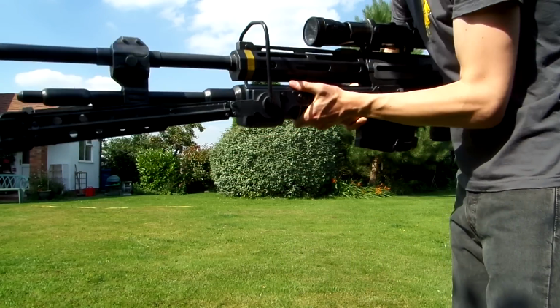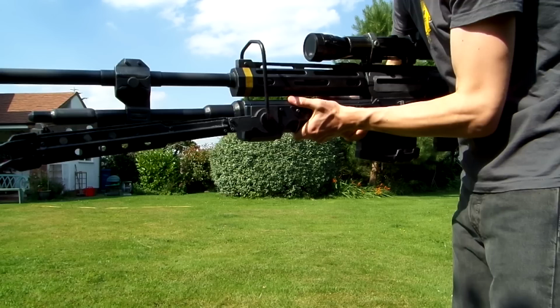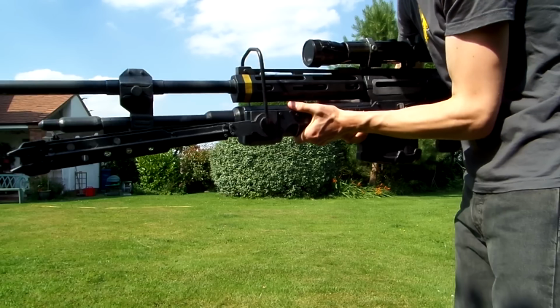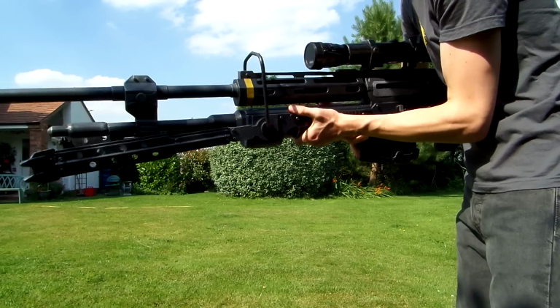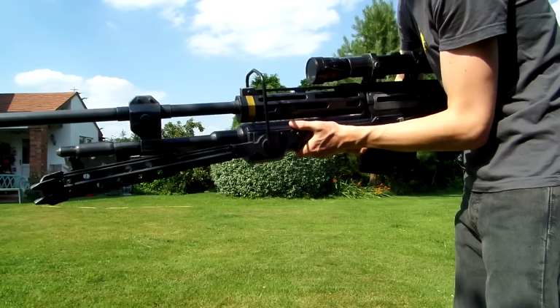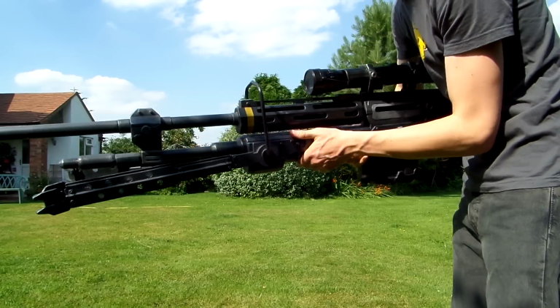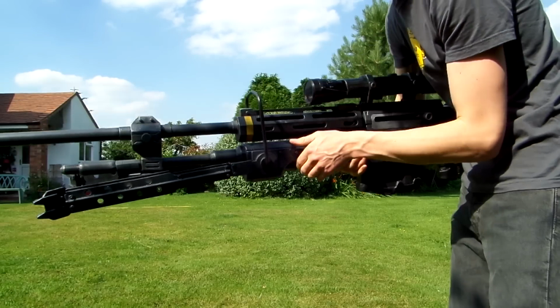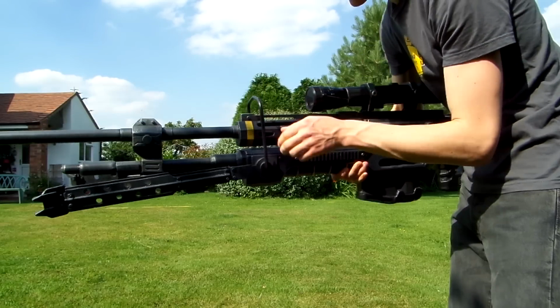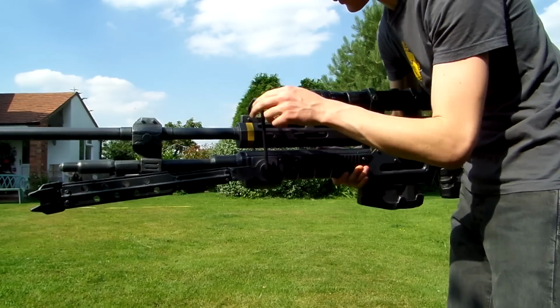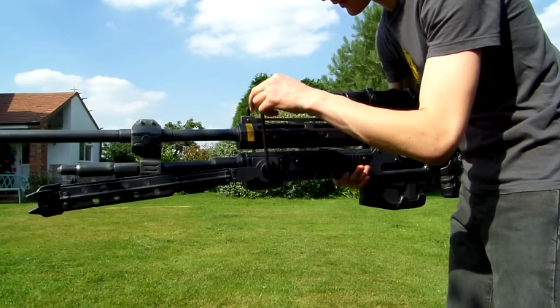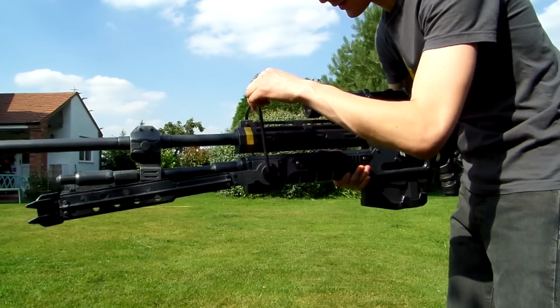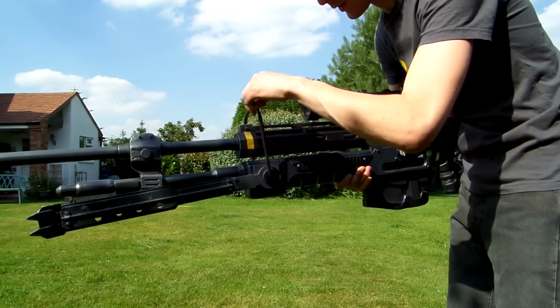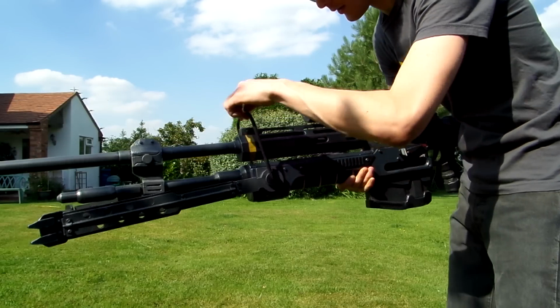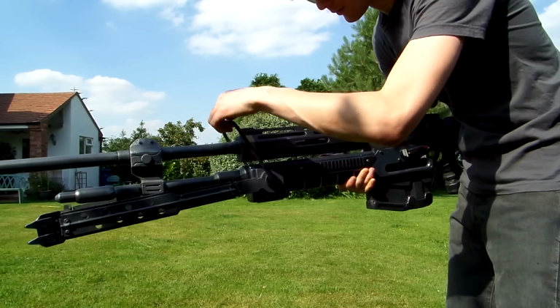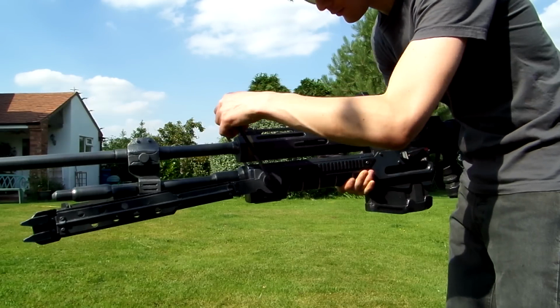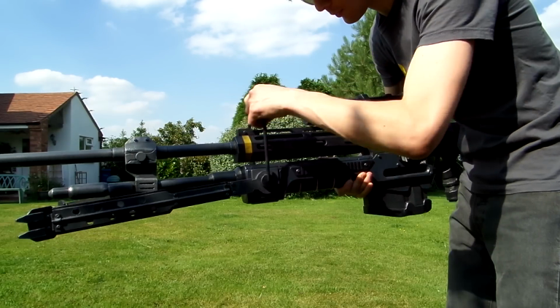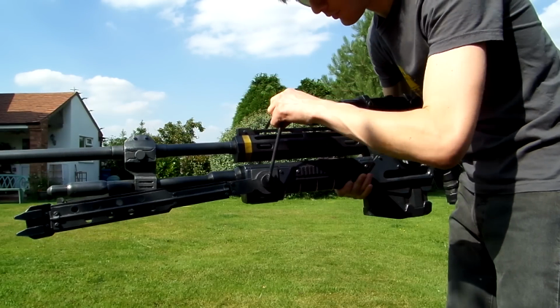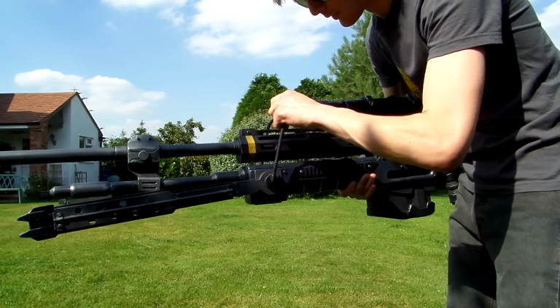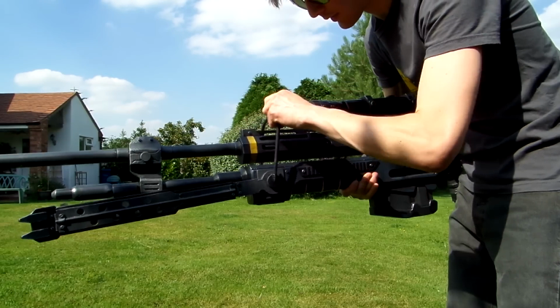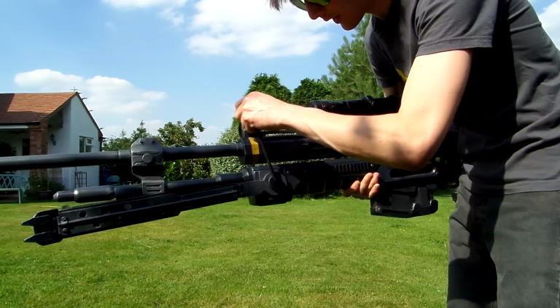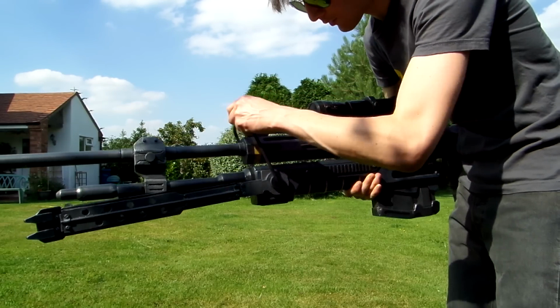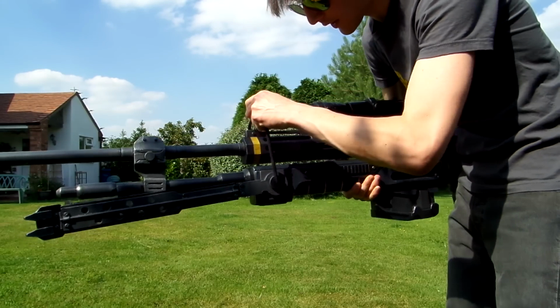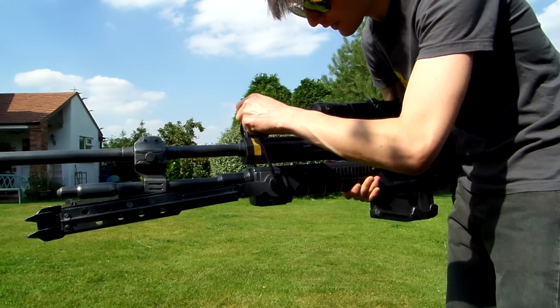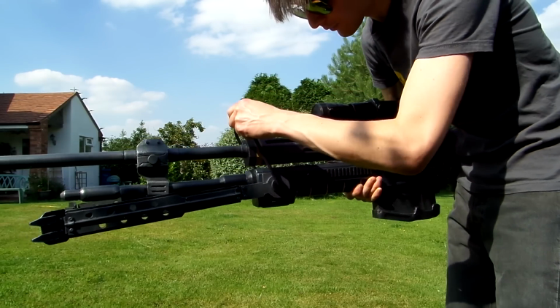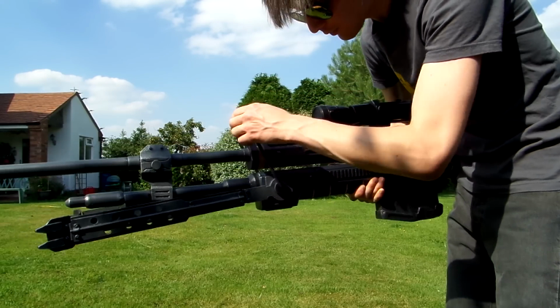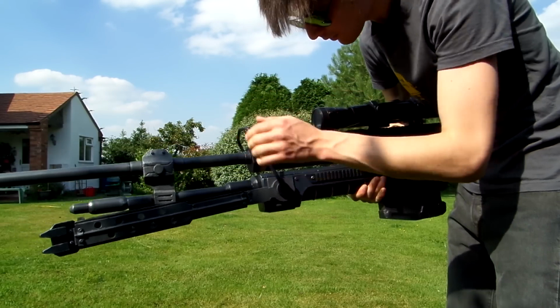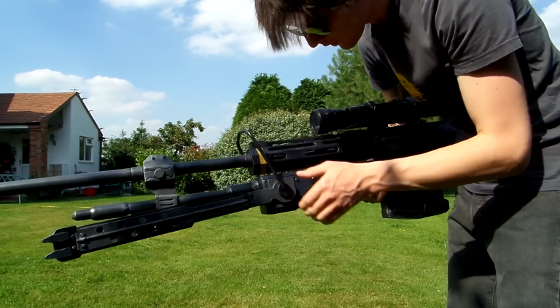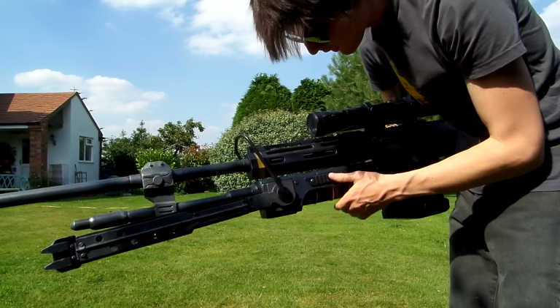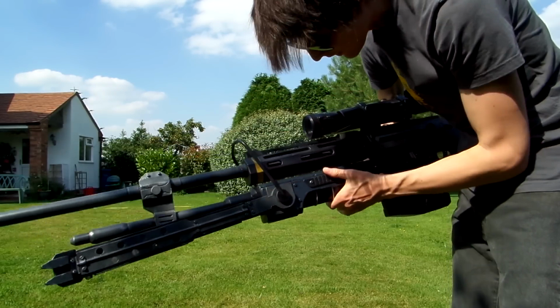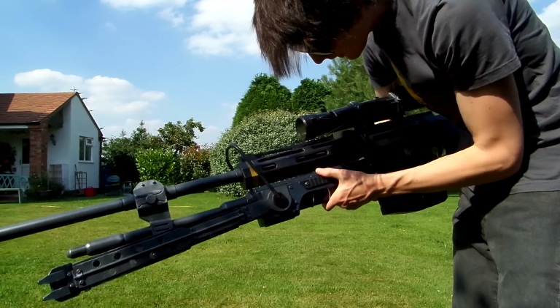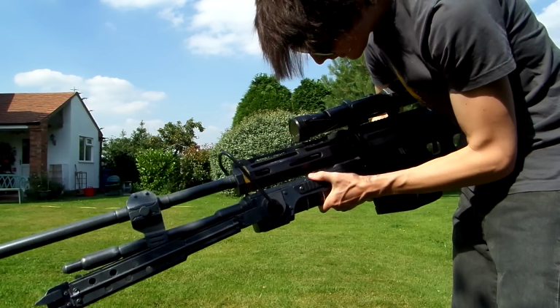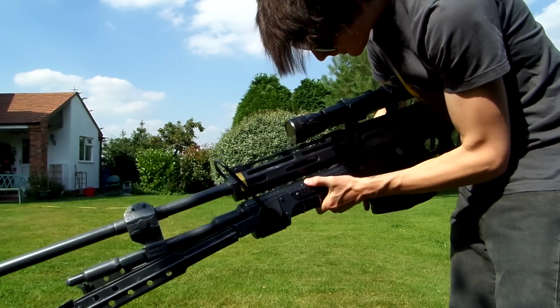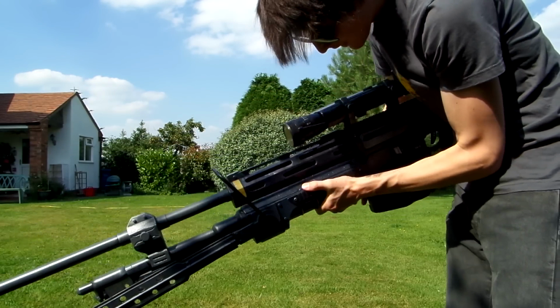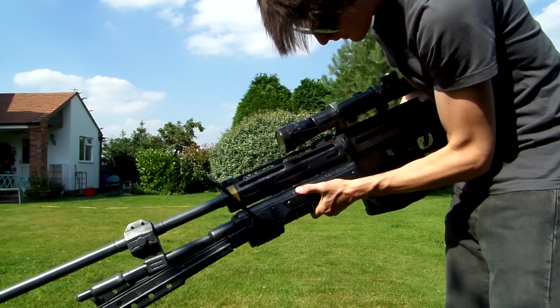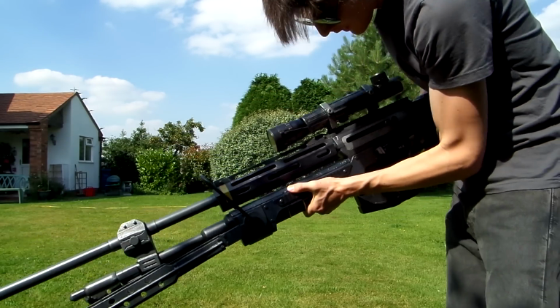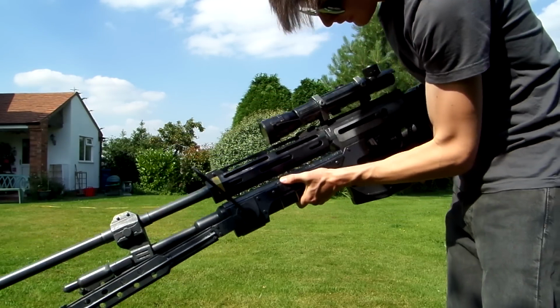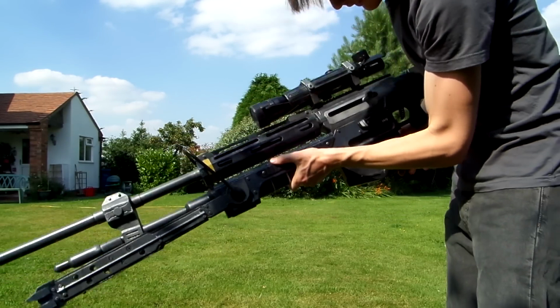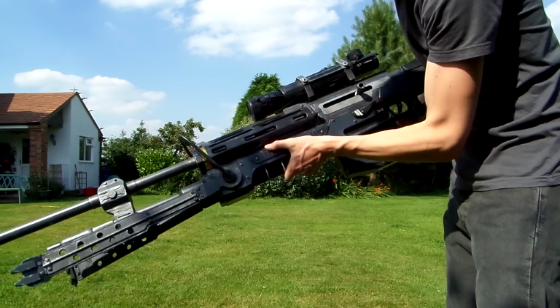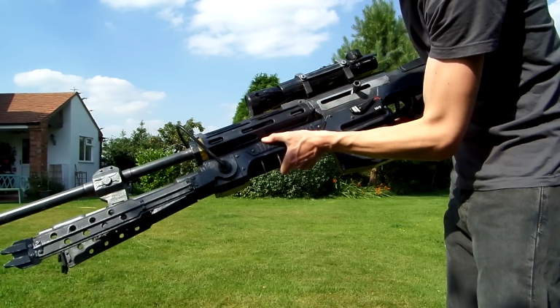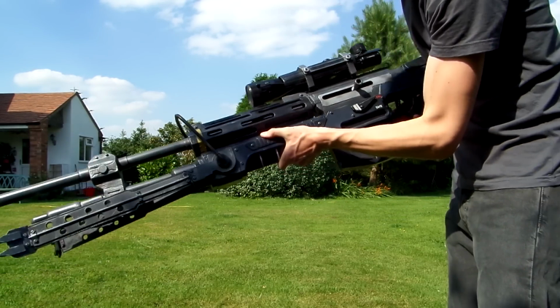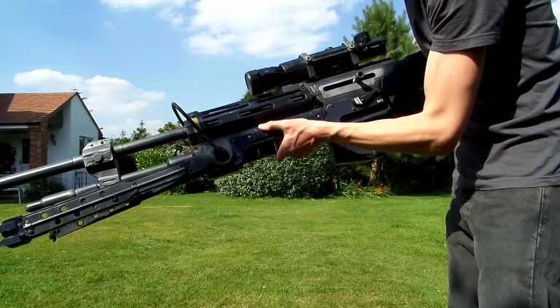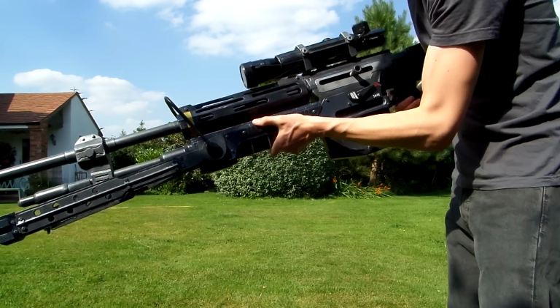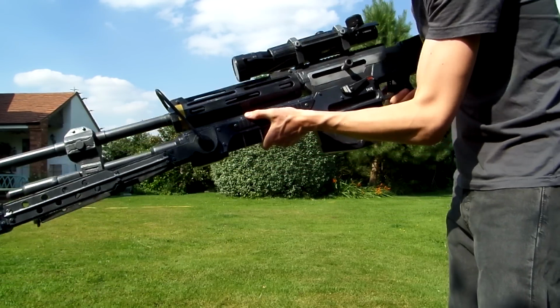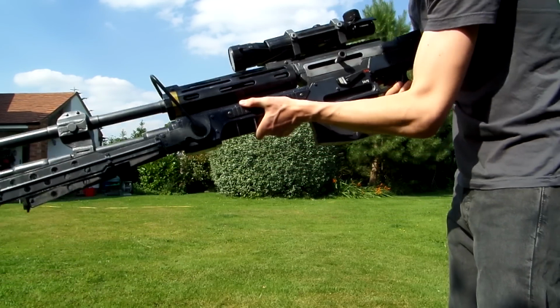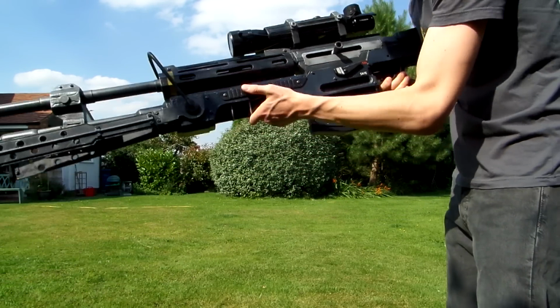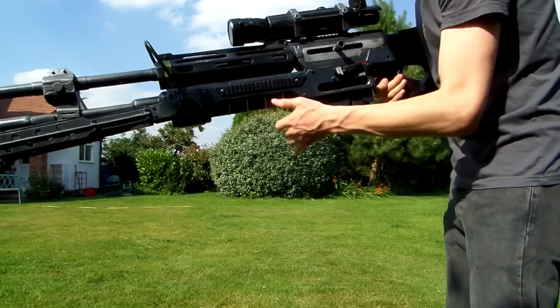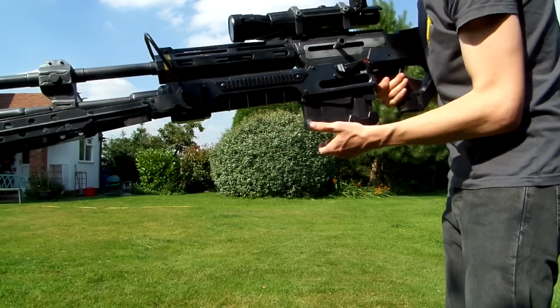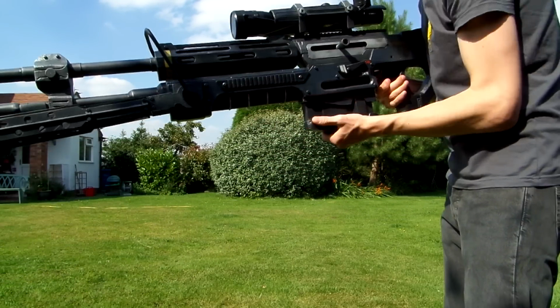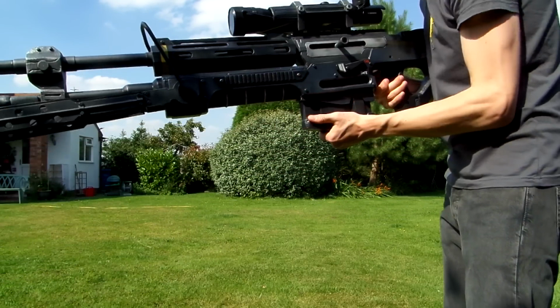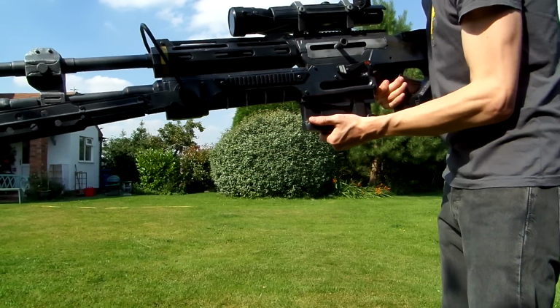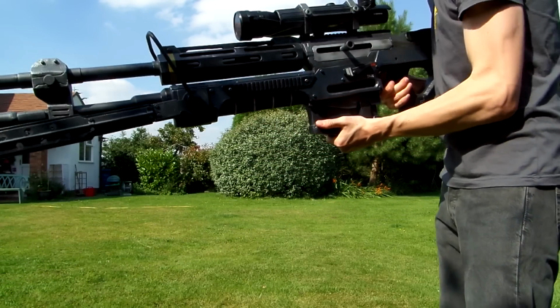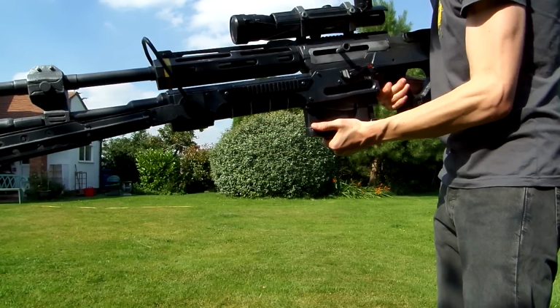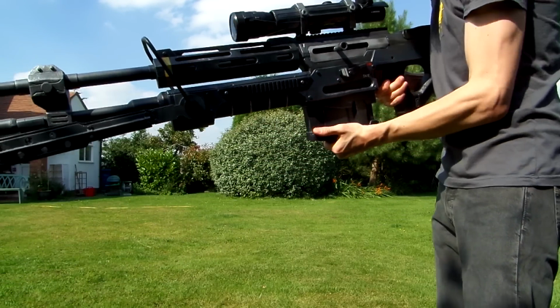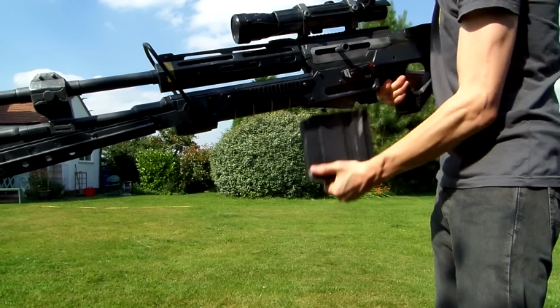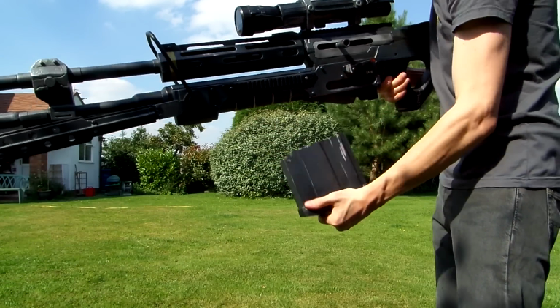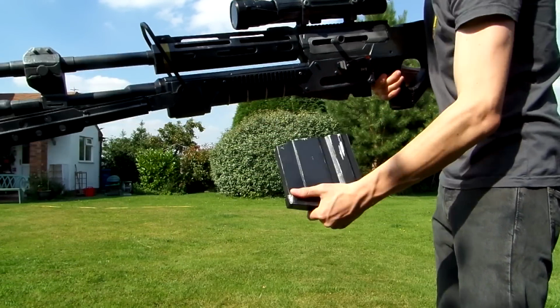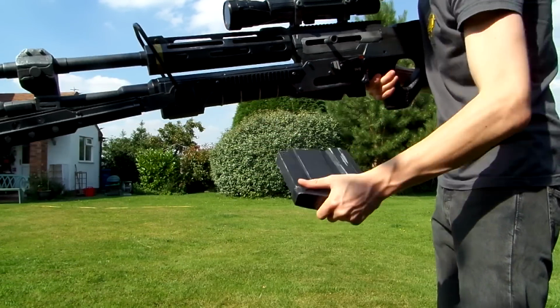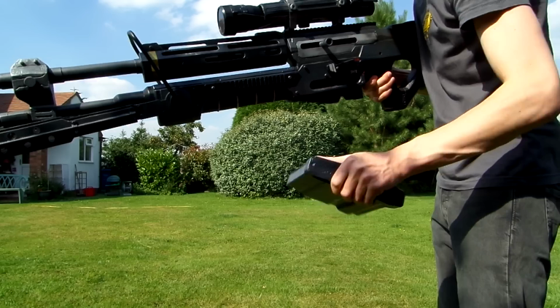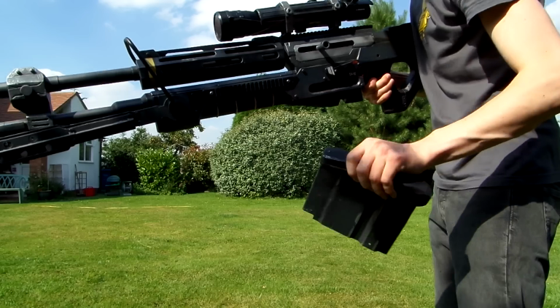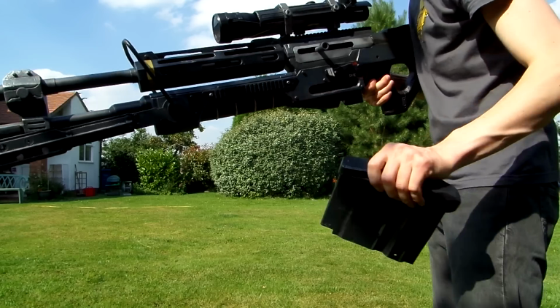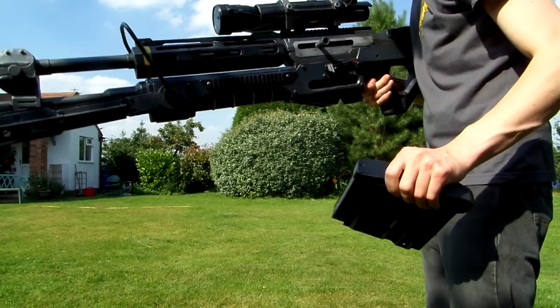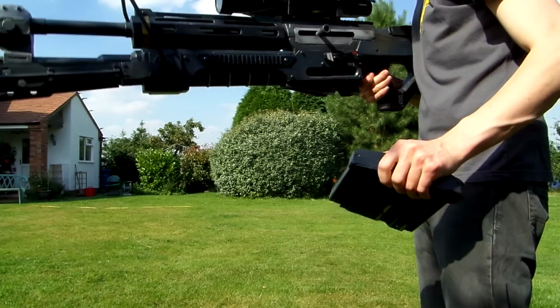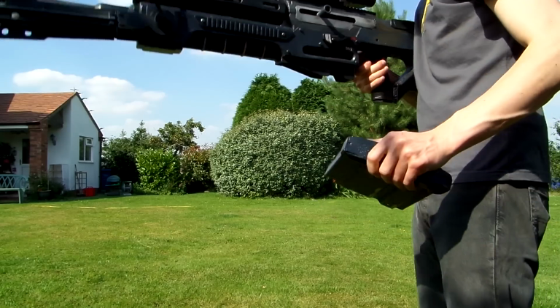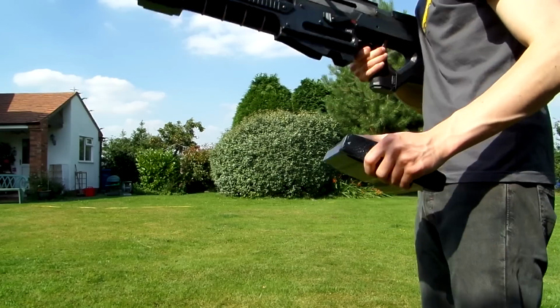Here's the swiveling carry handle, and a removable ammunition box.